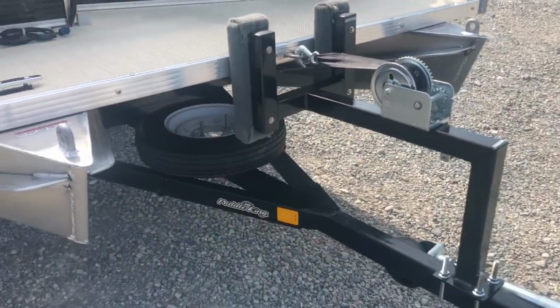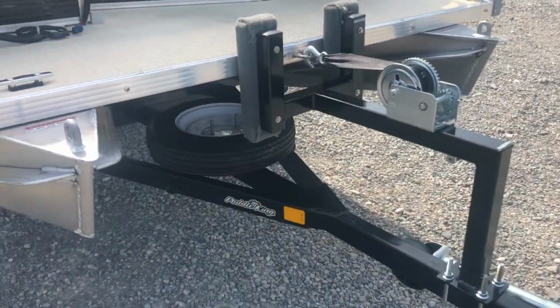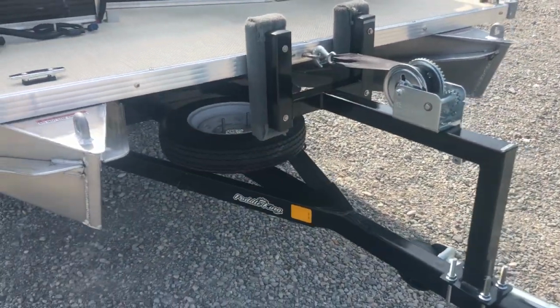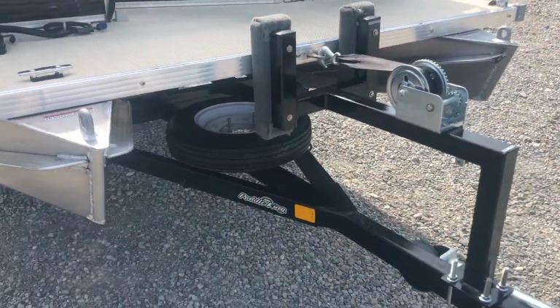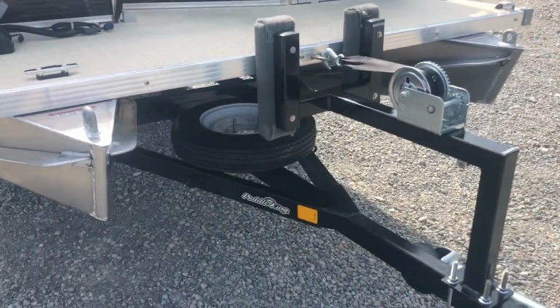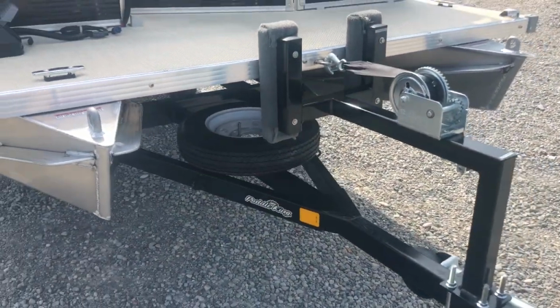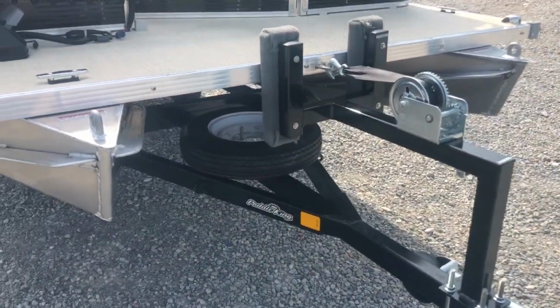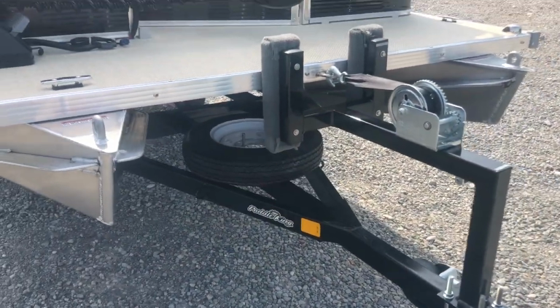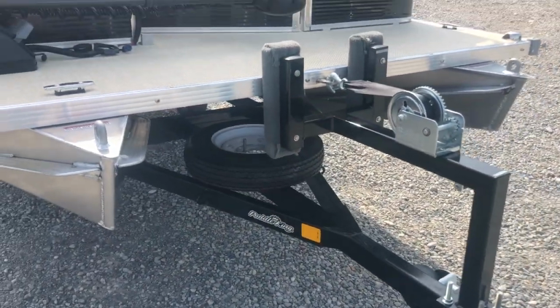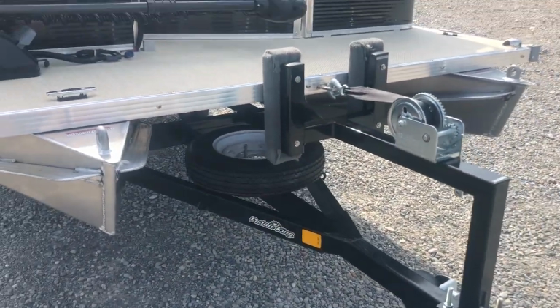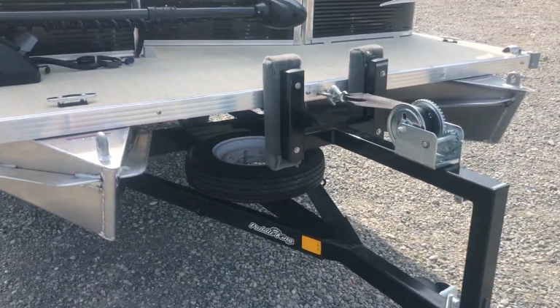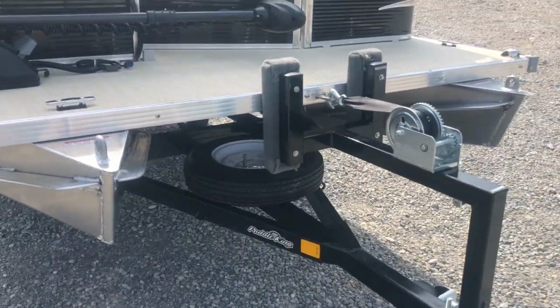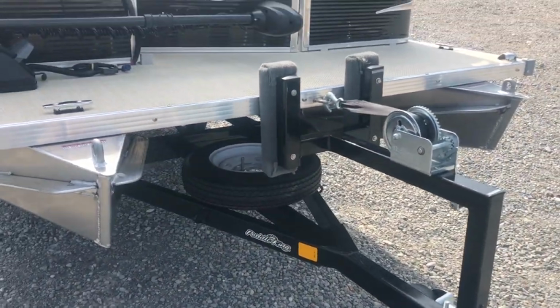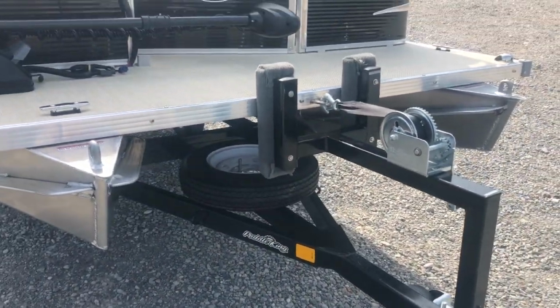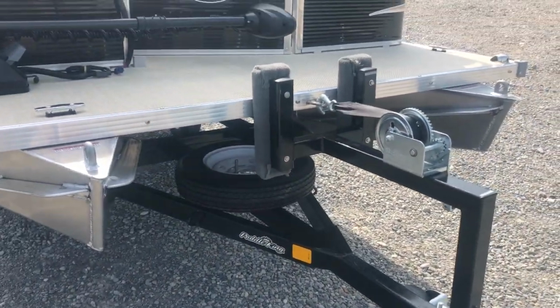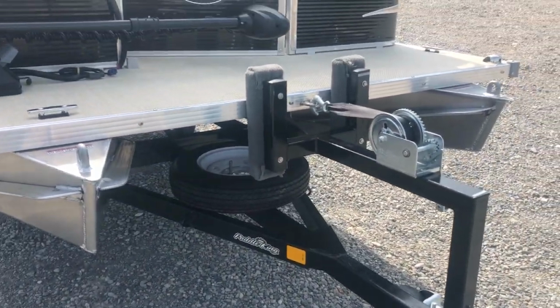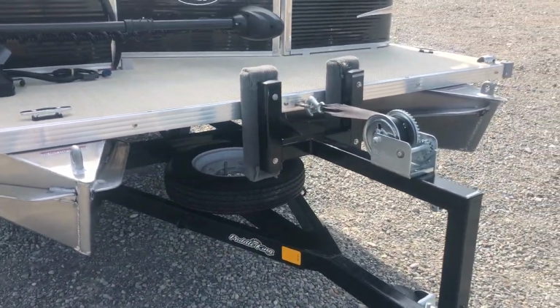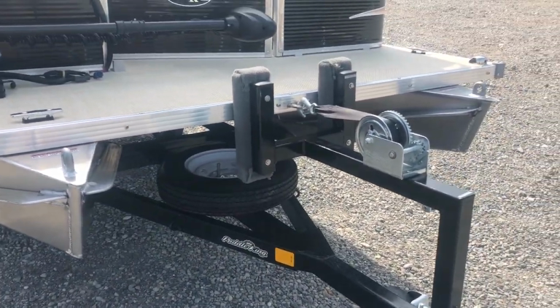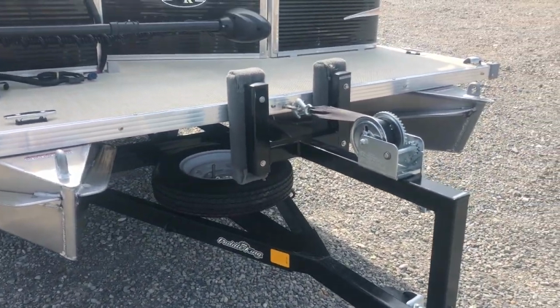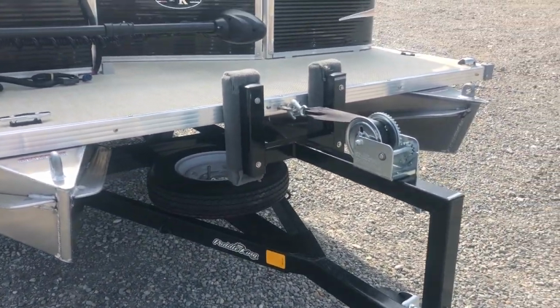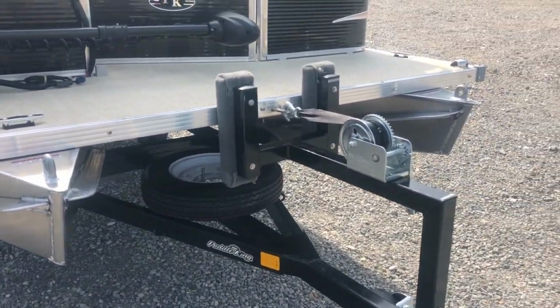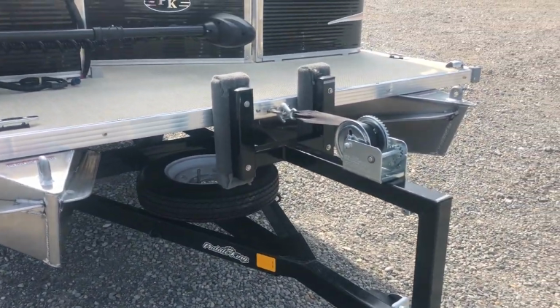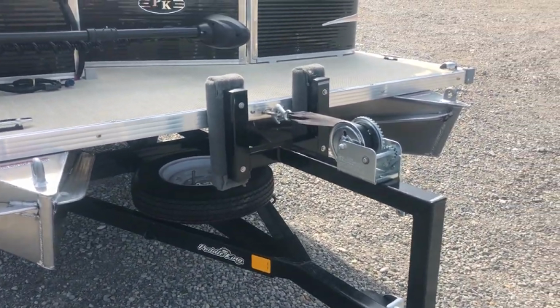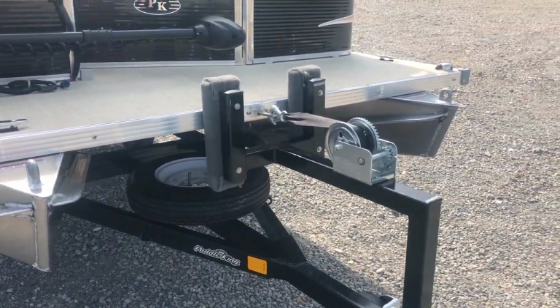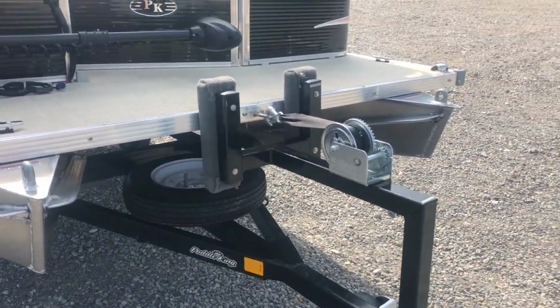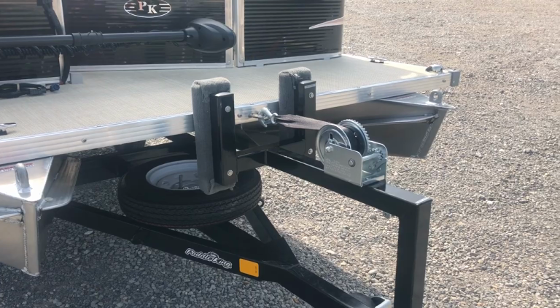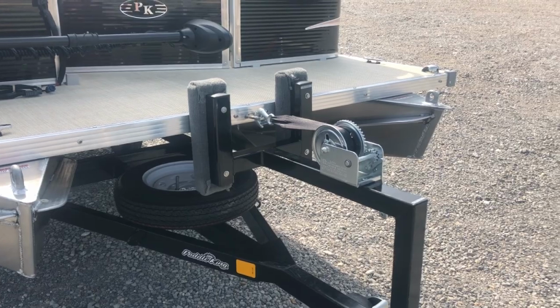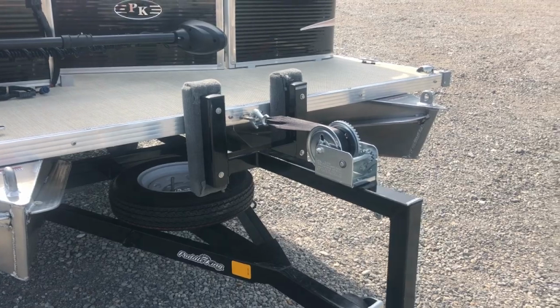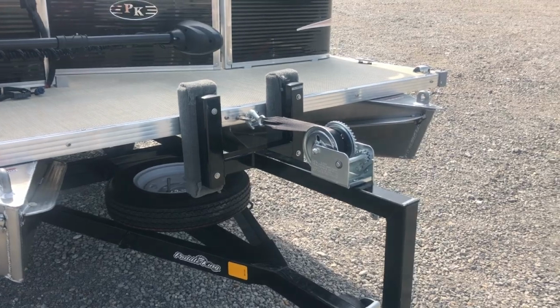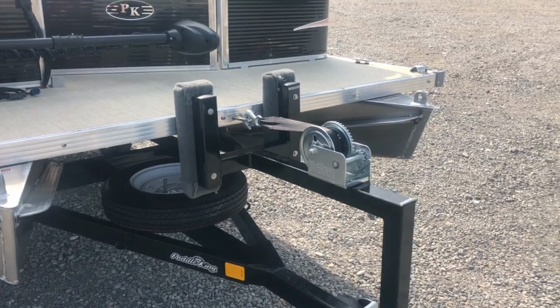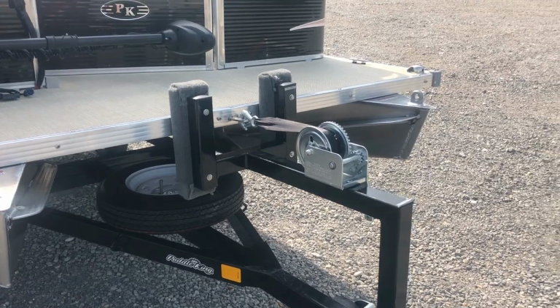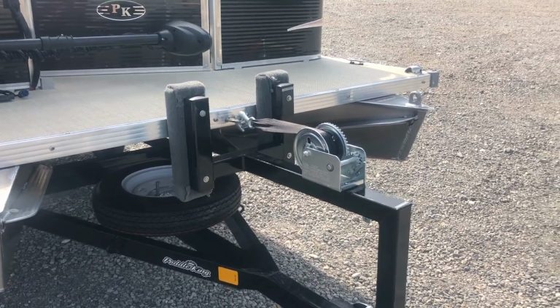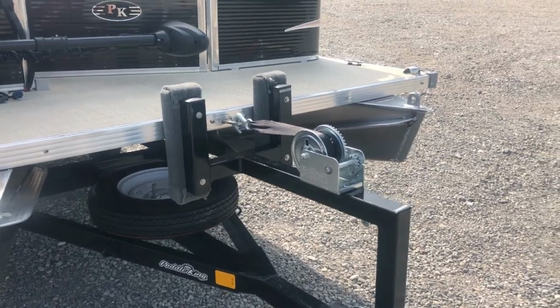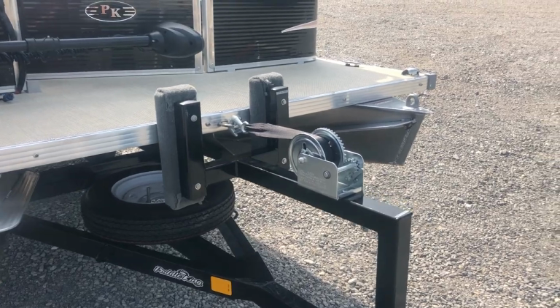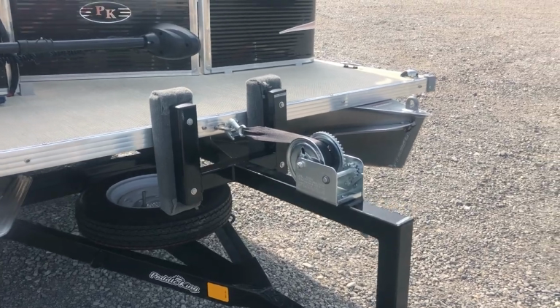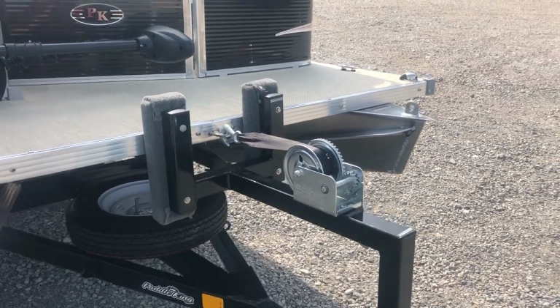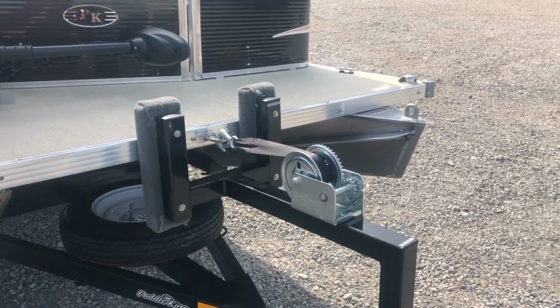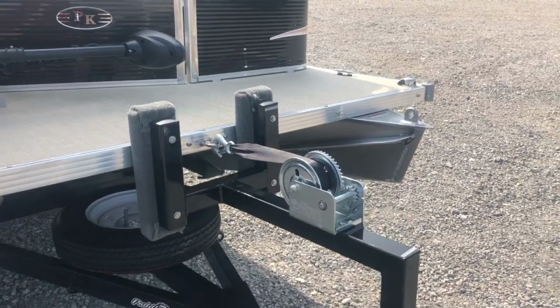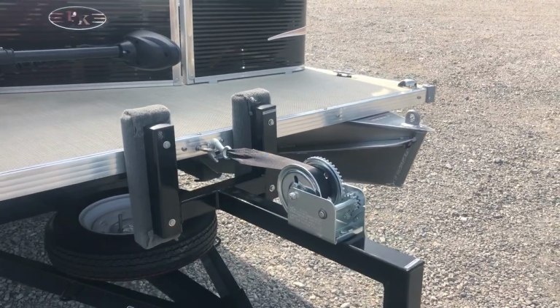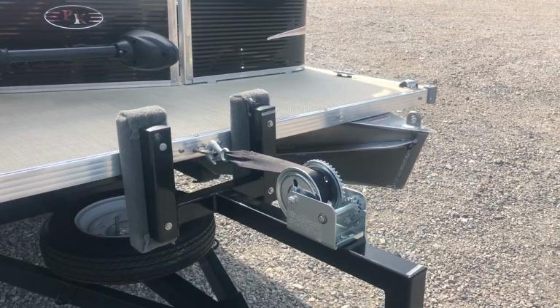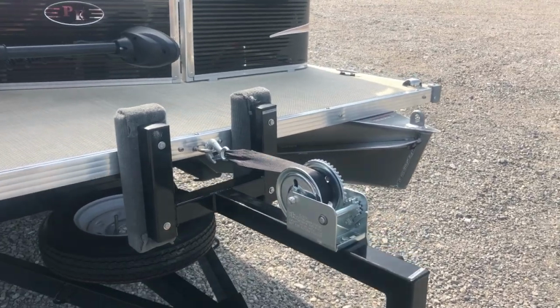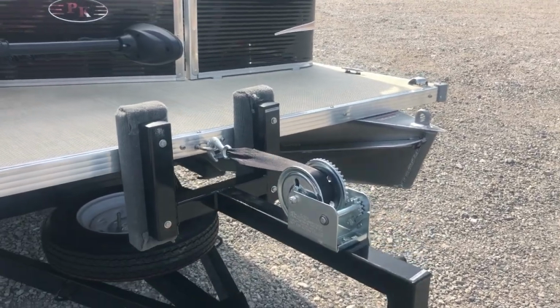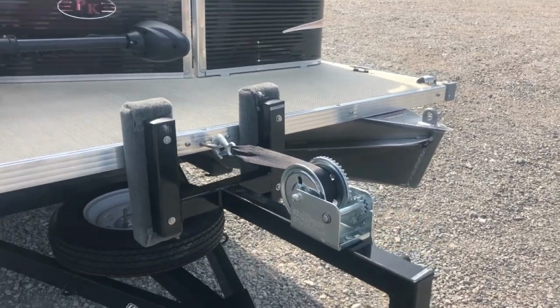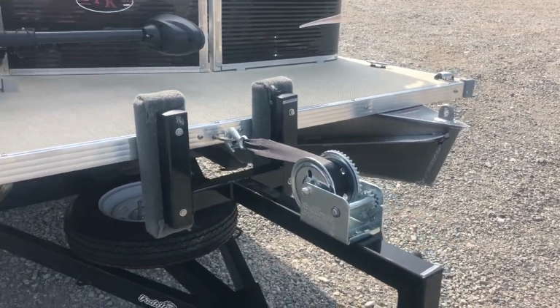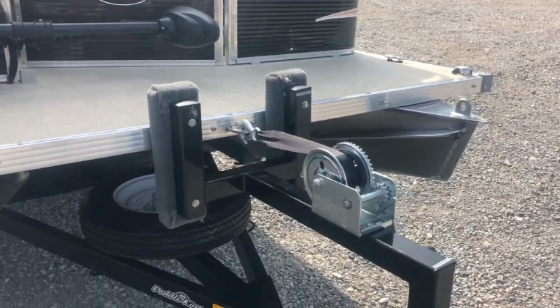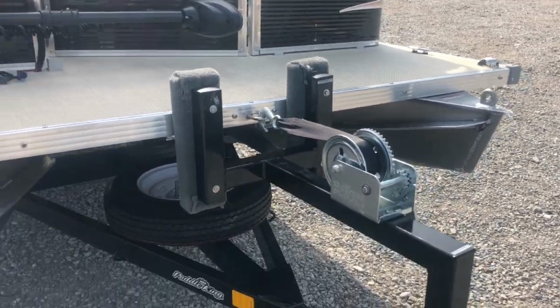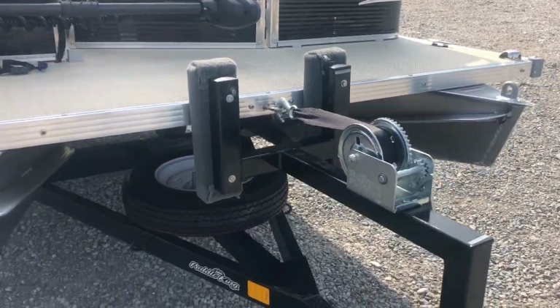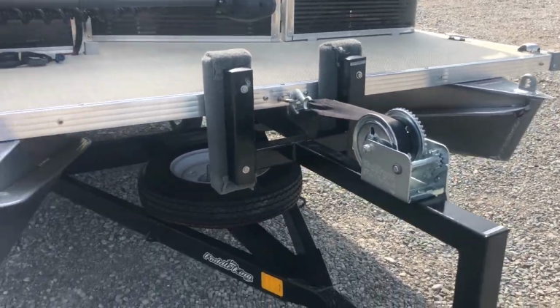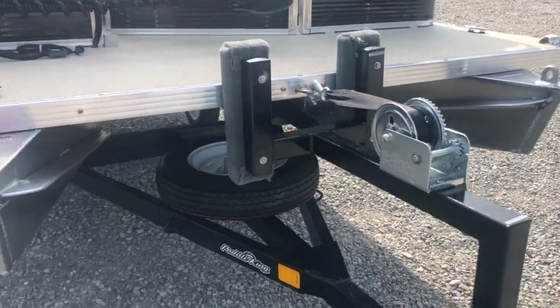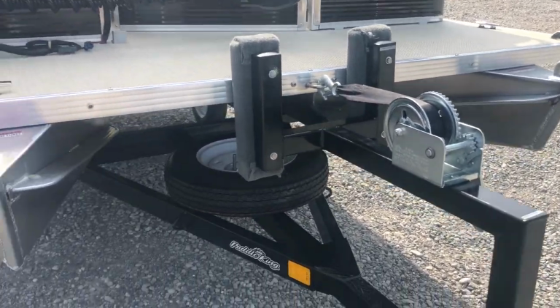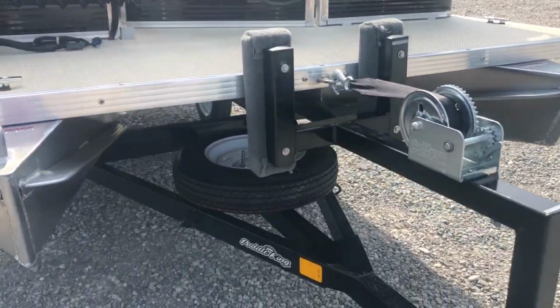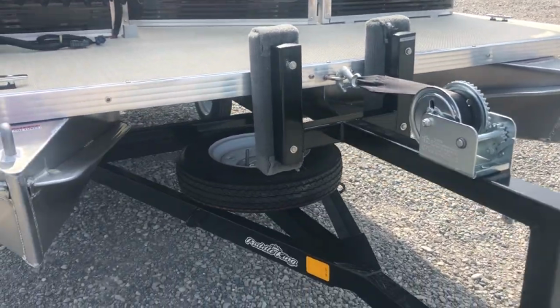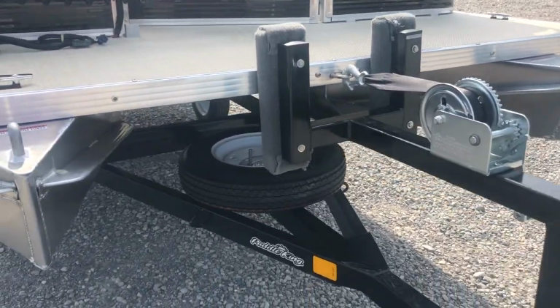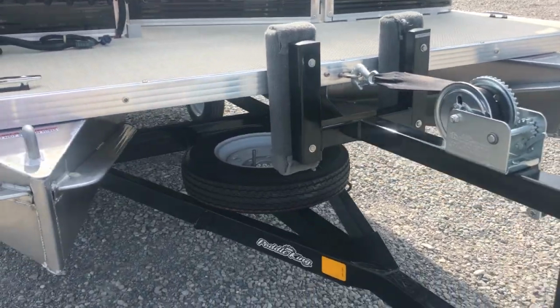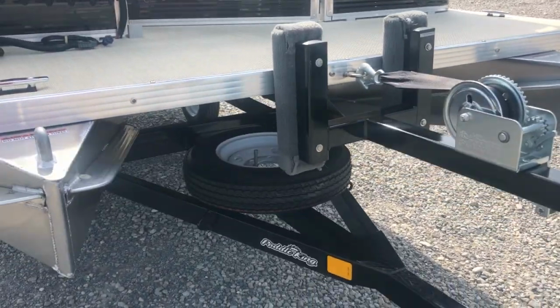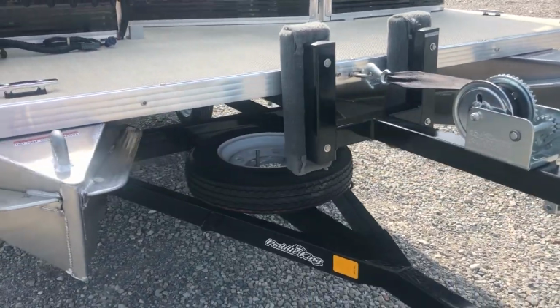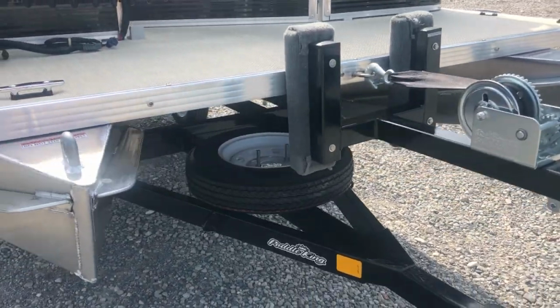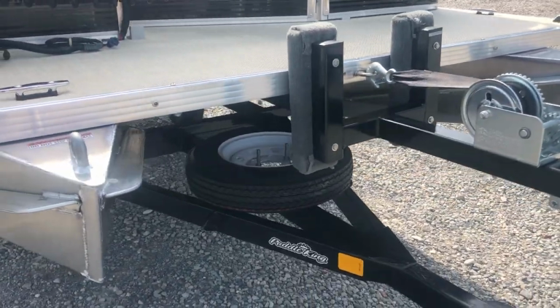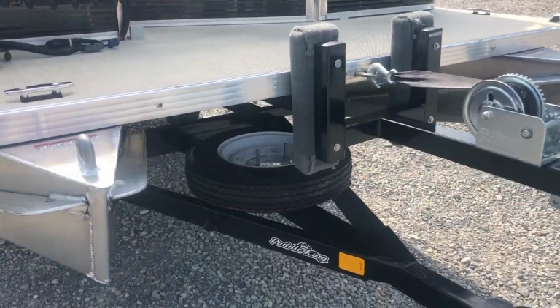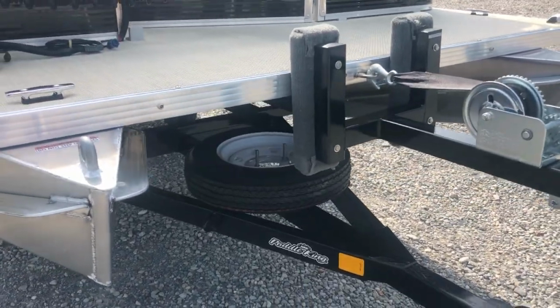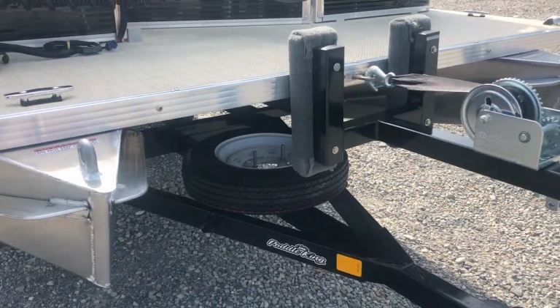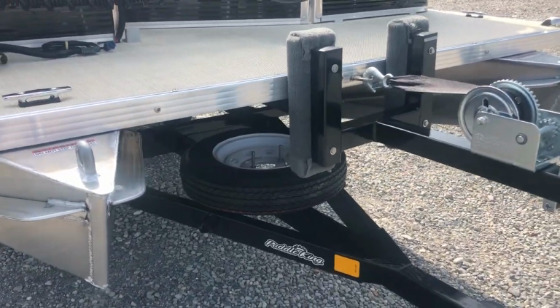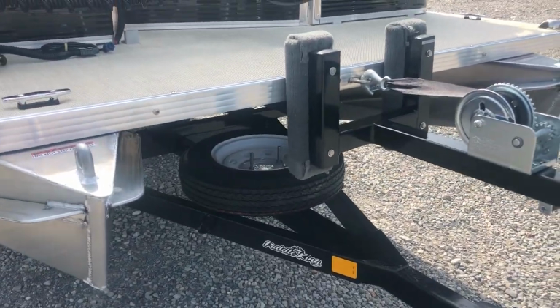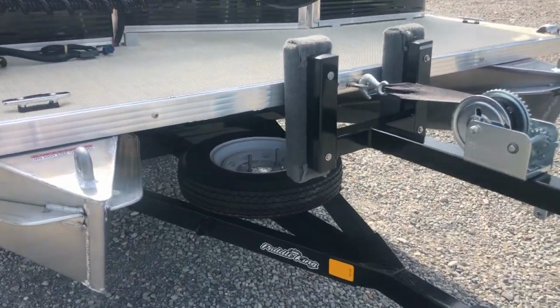There's another view of the trailer — nice heavy-duty winches up front, spare tire down below.